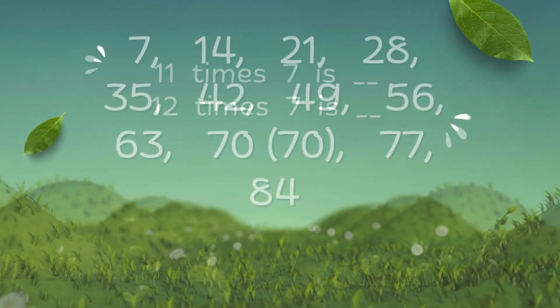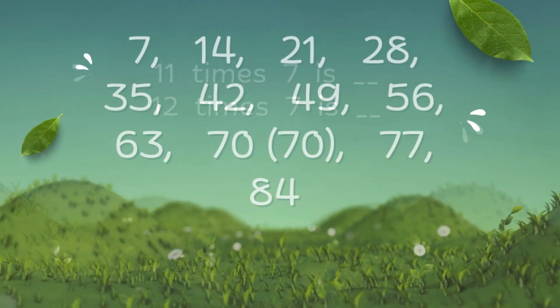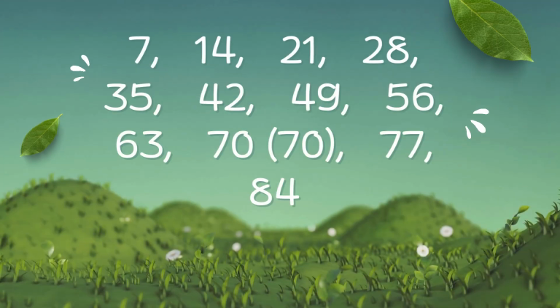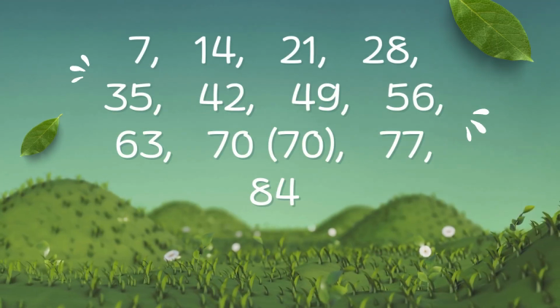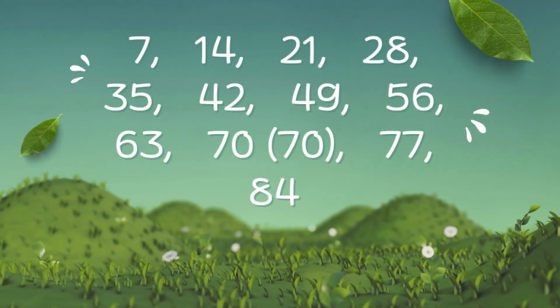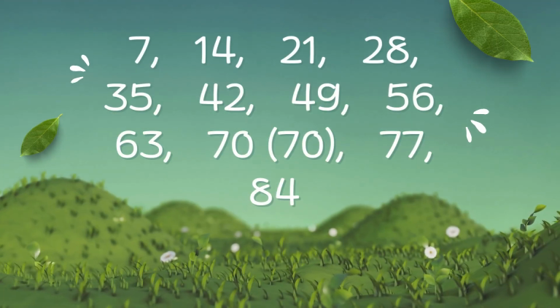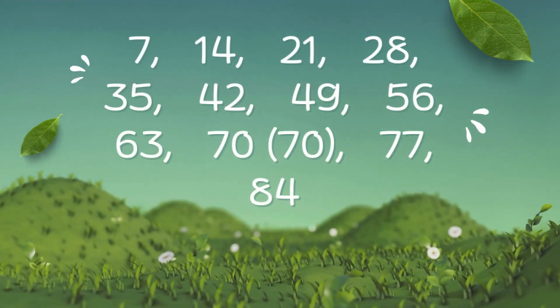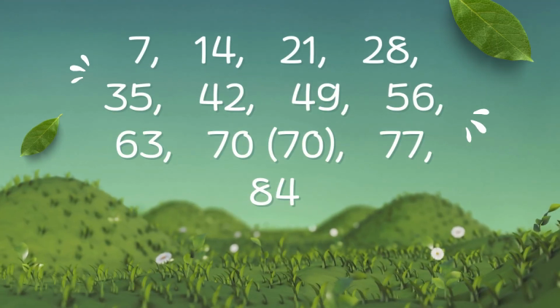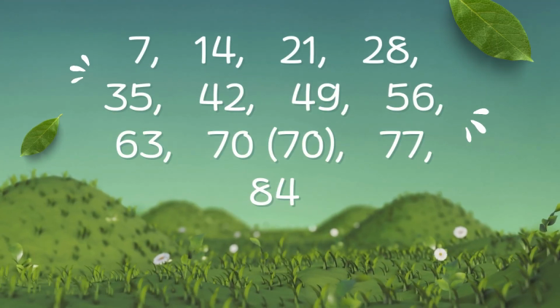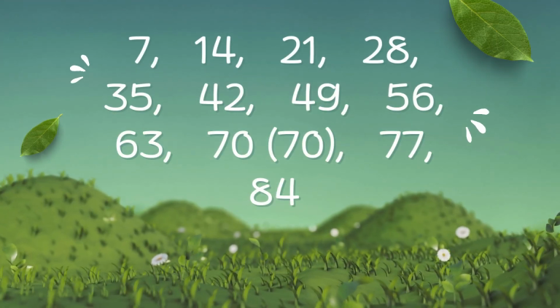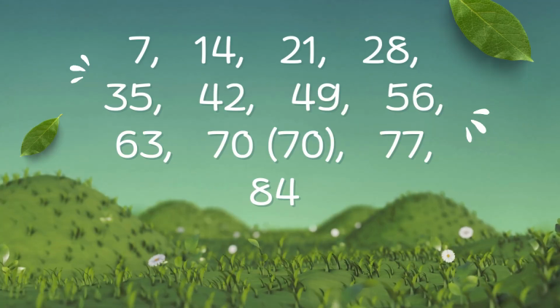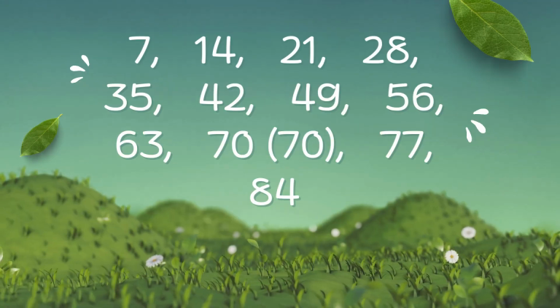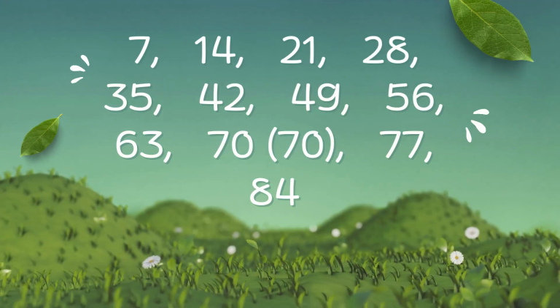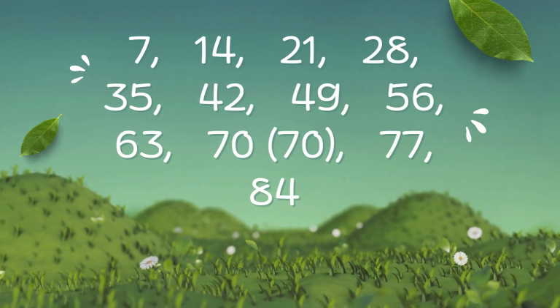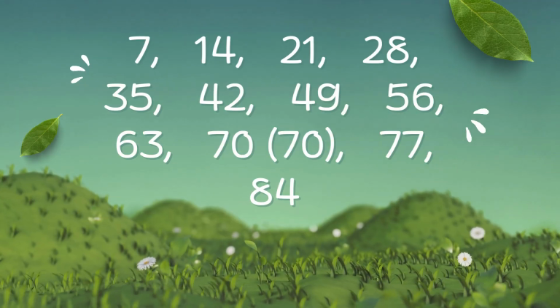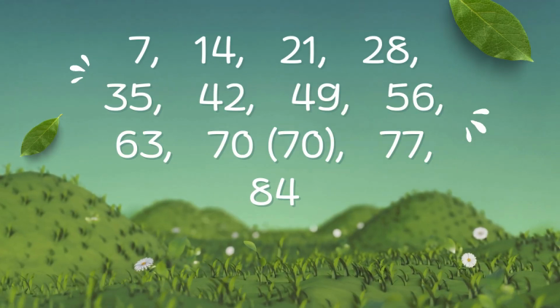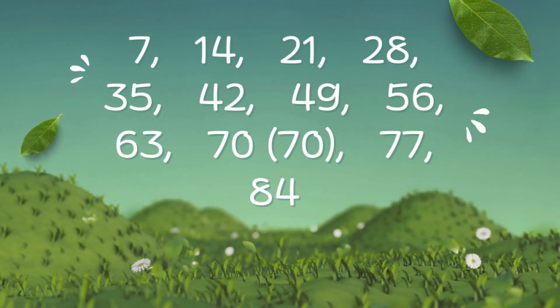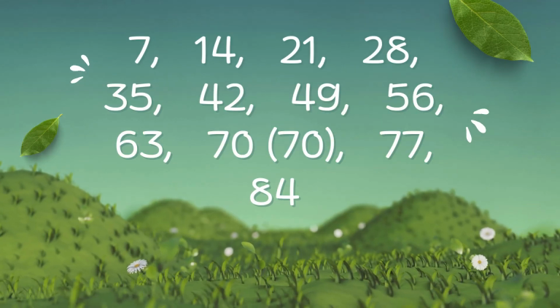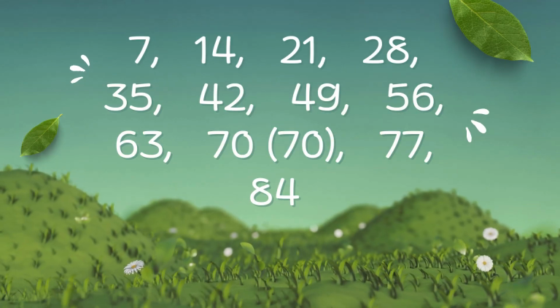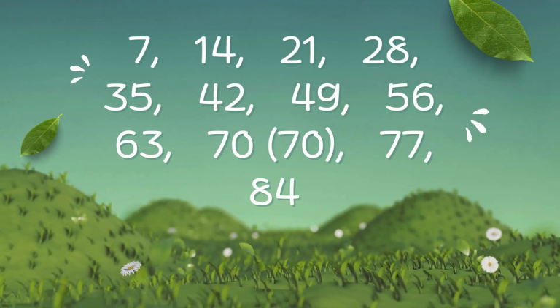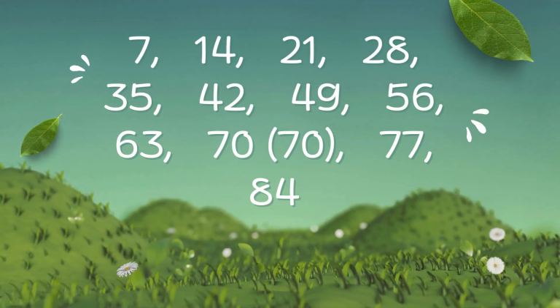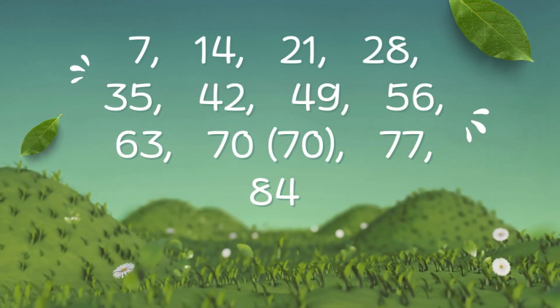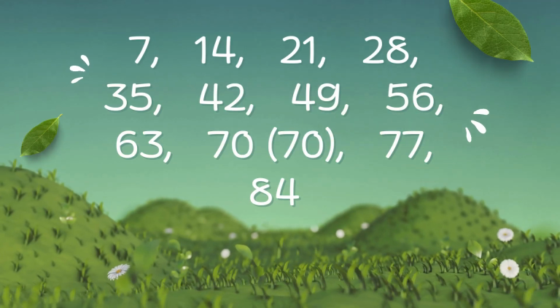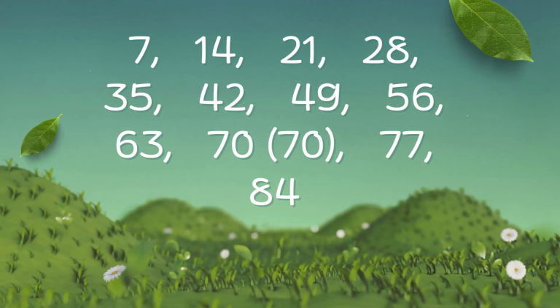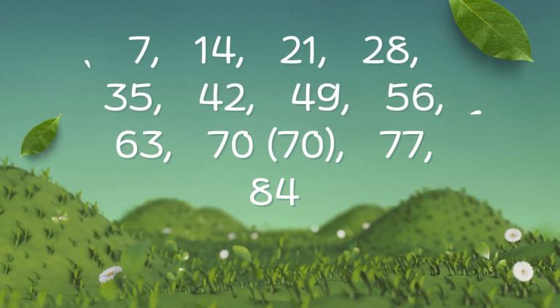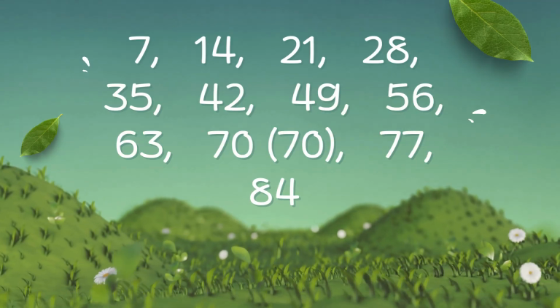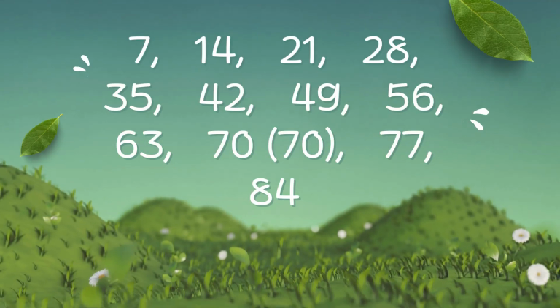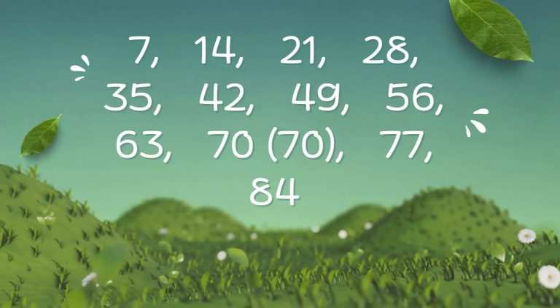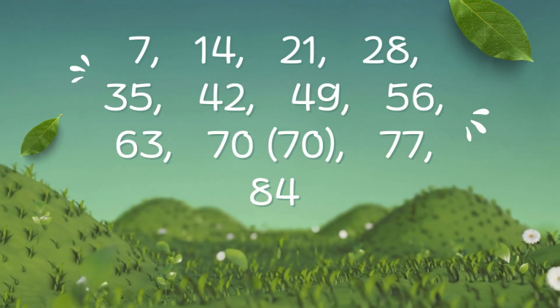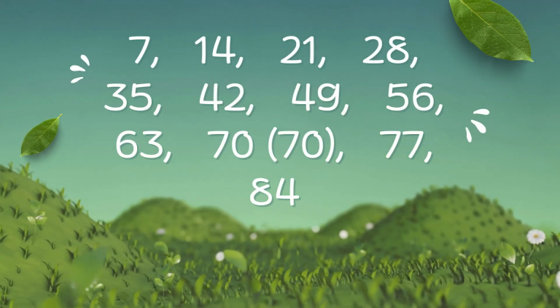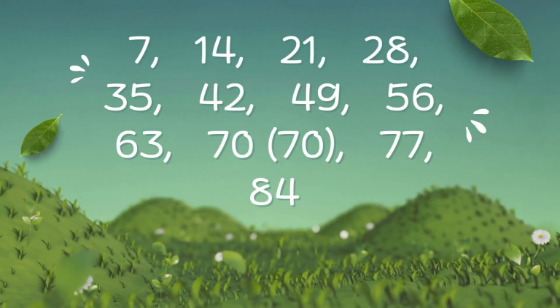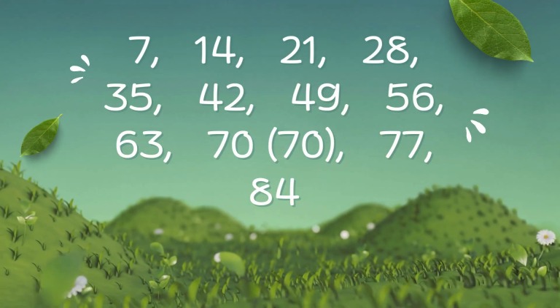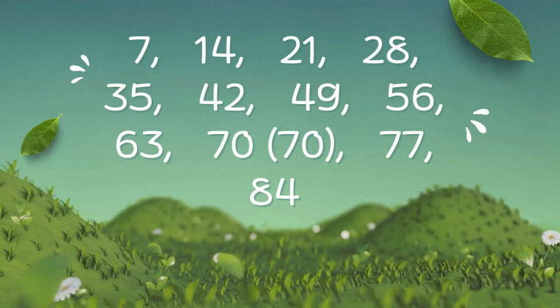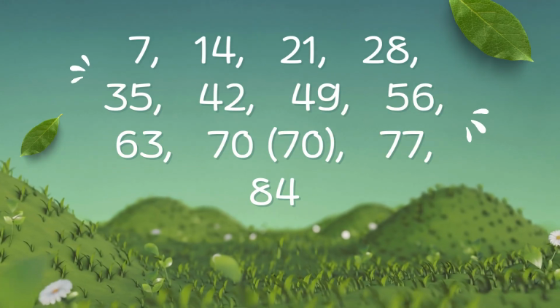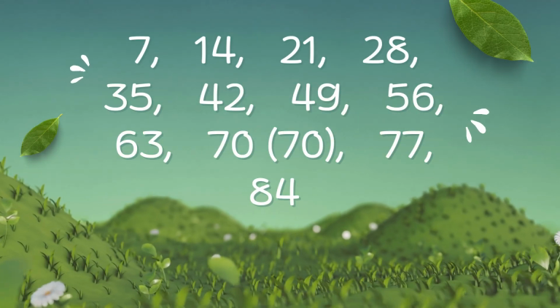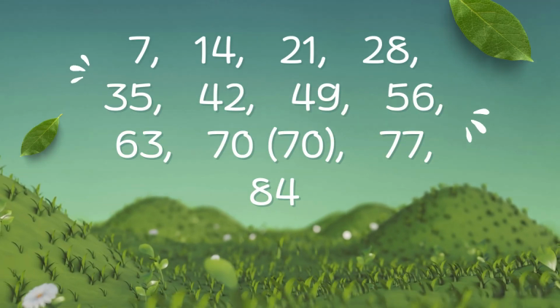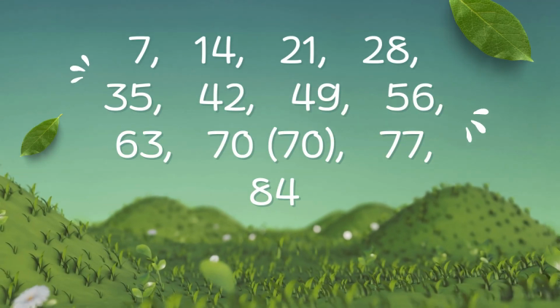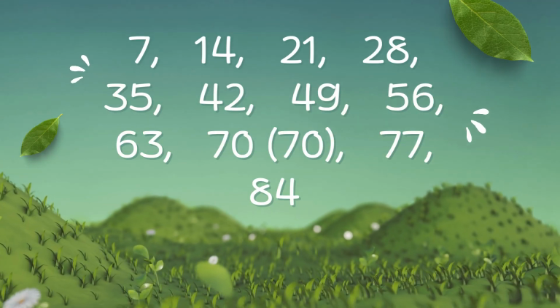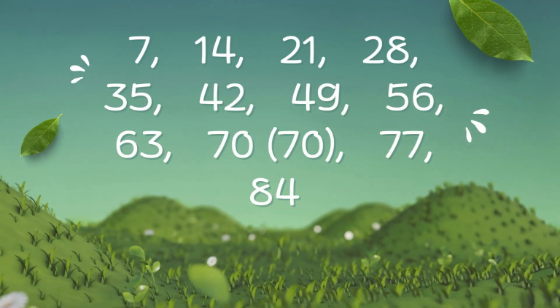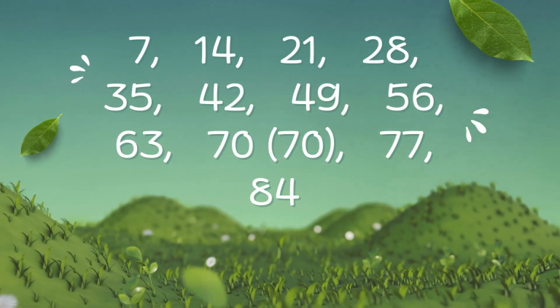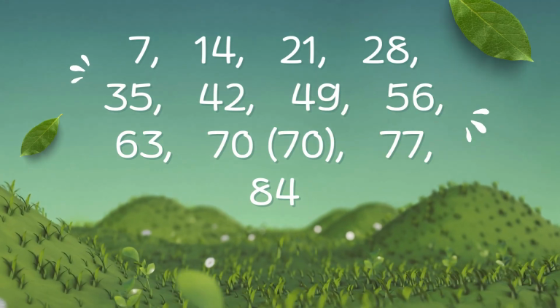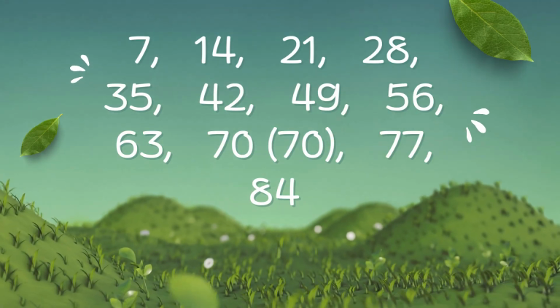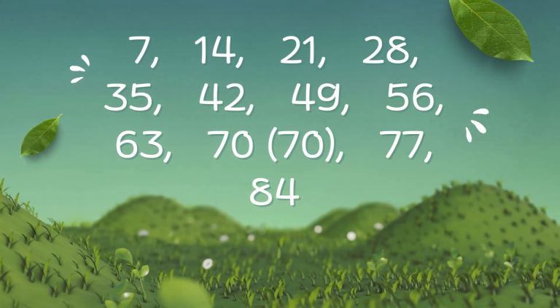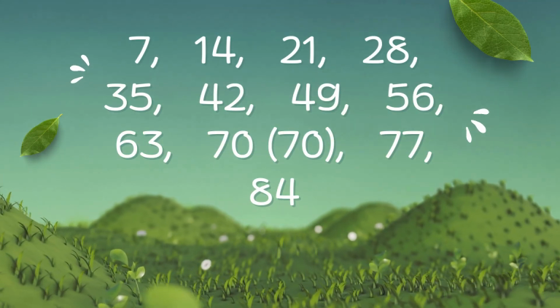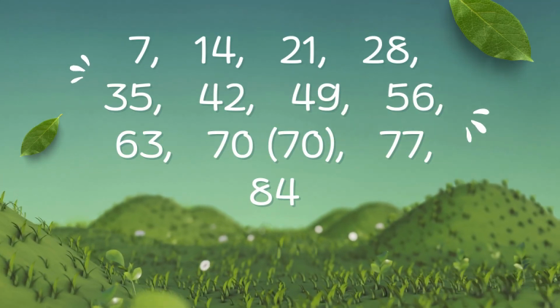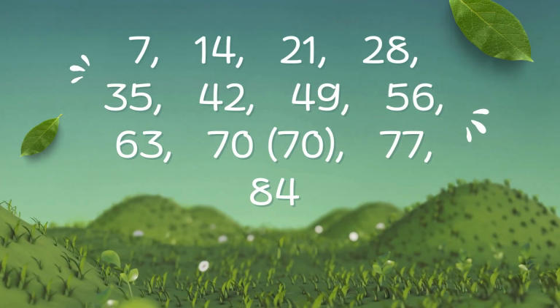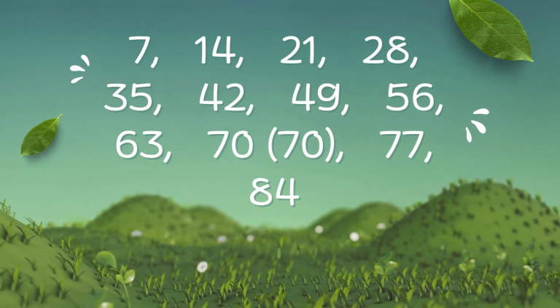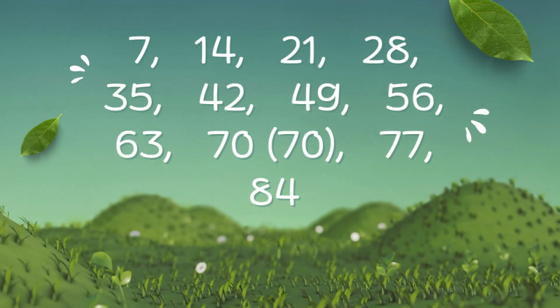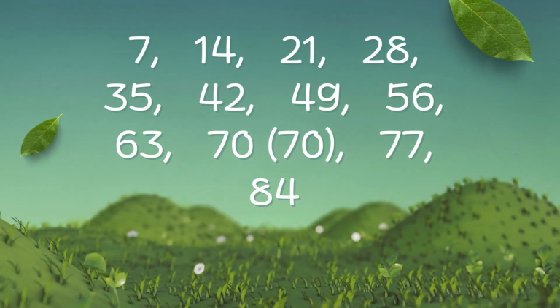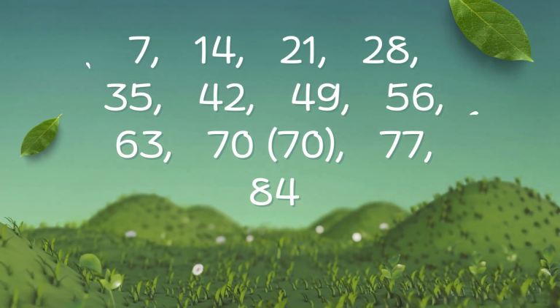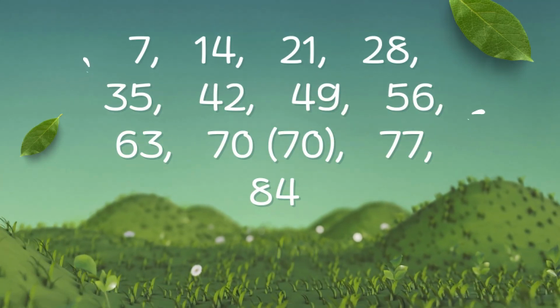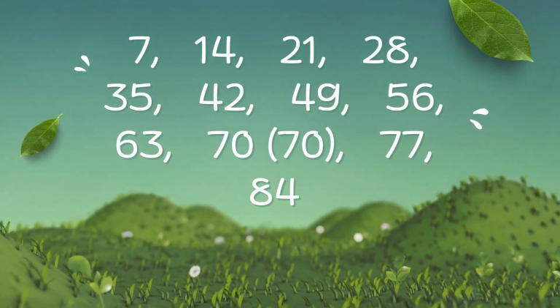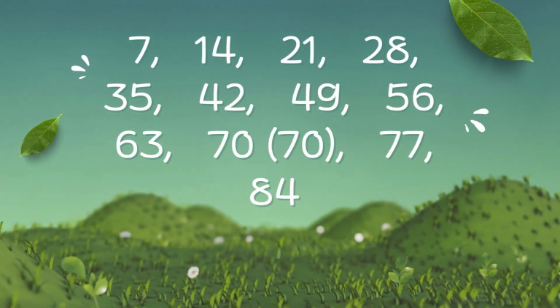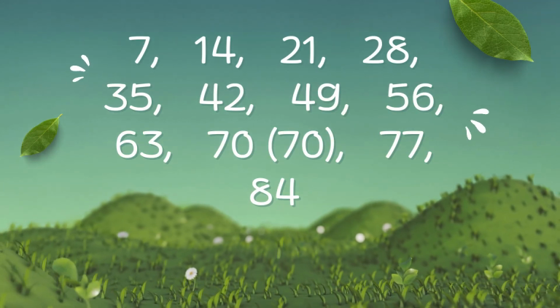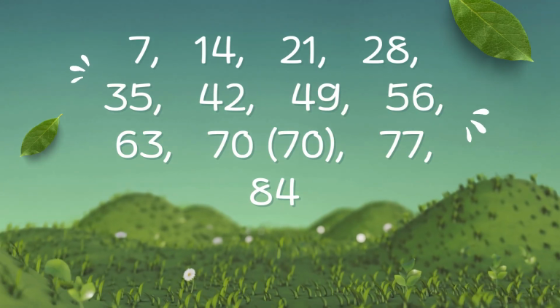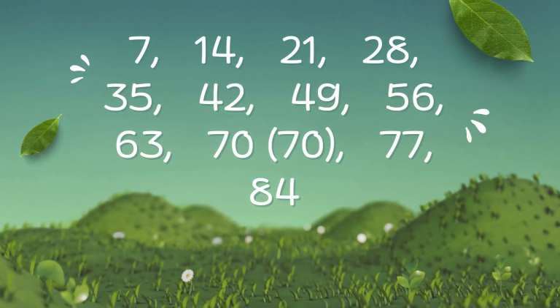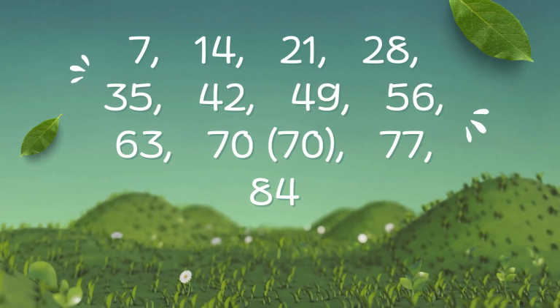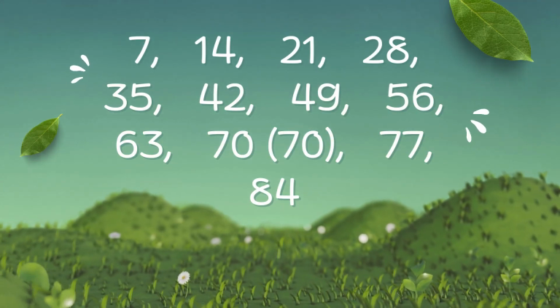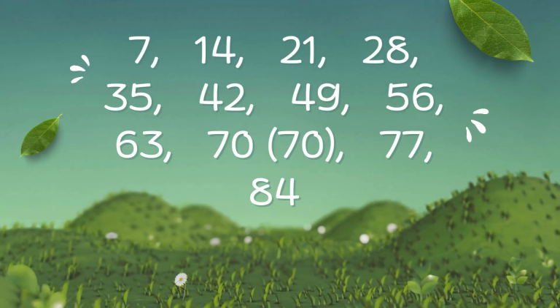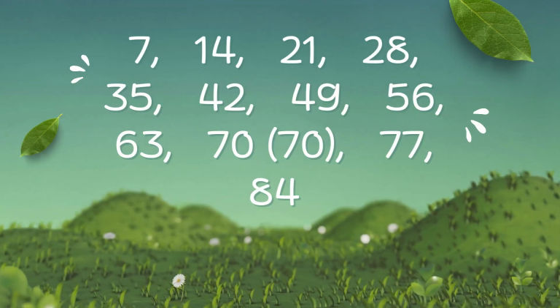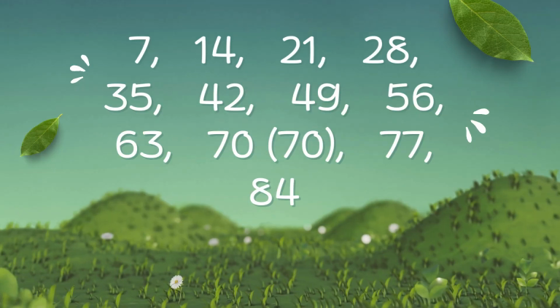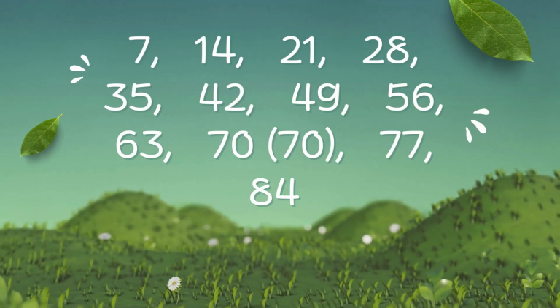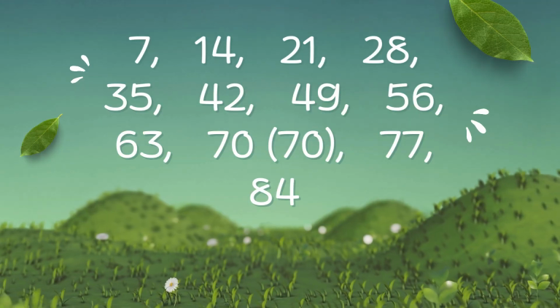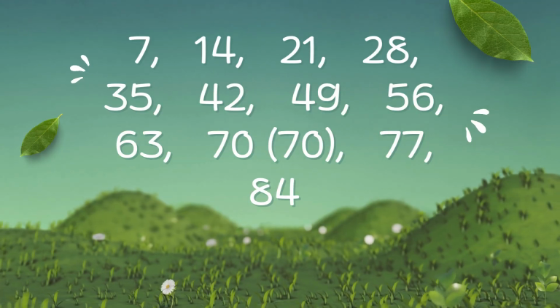7, 14, 21, 28, 35, 42, 49, 56, 63, 70, 77, 87.